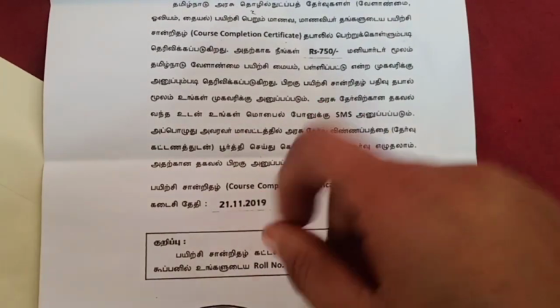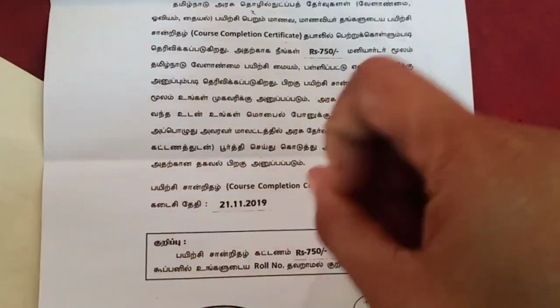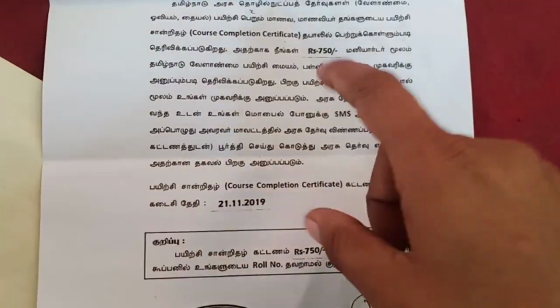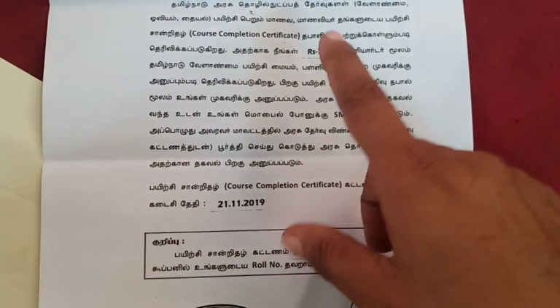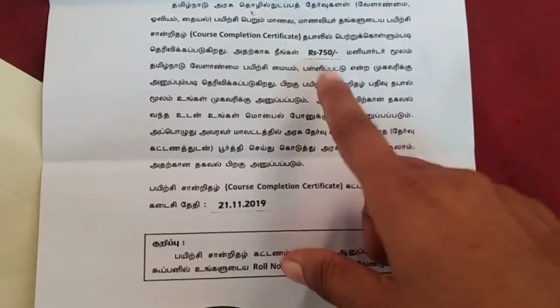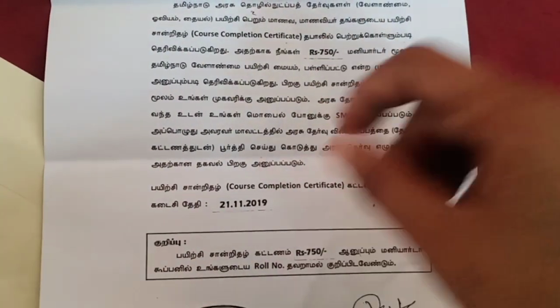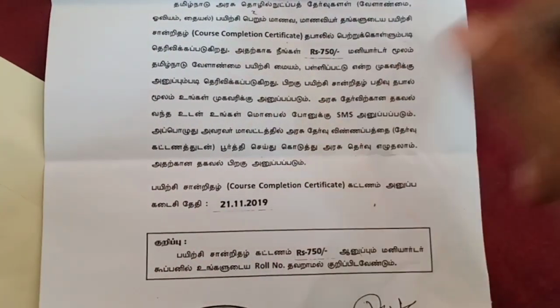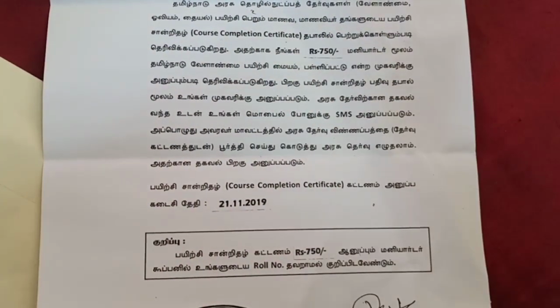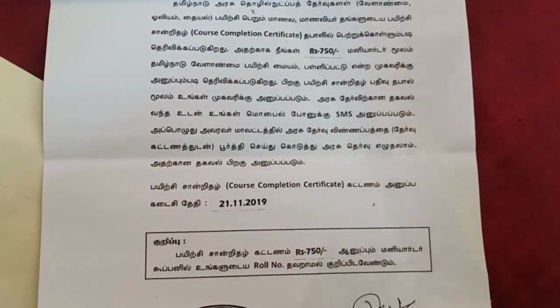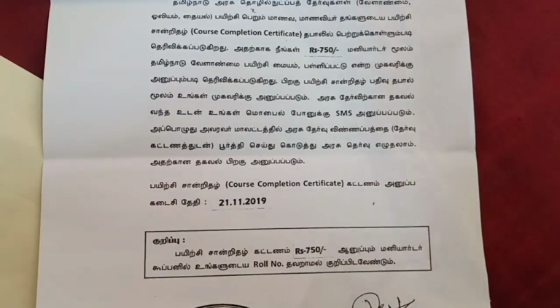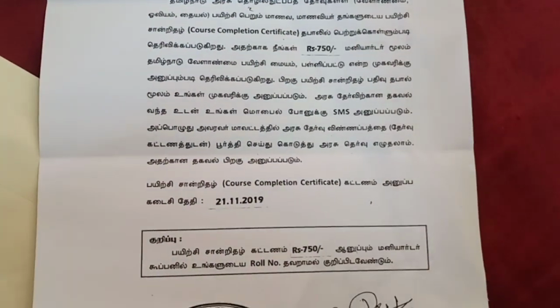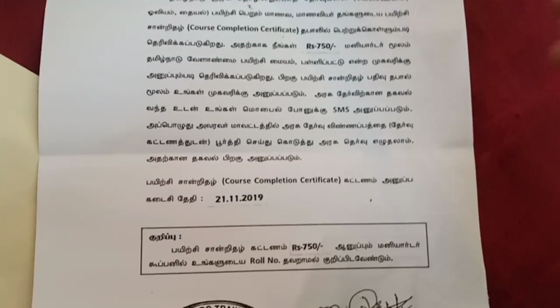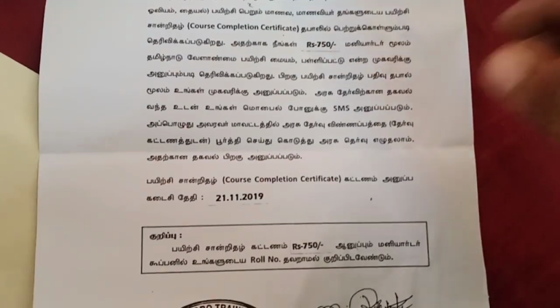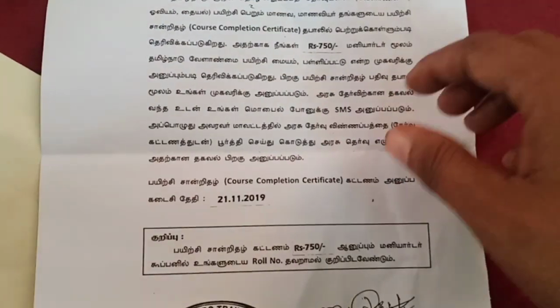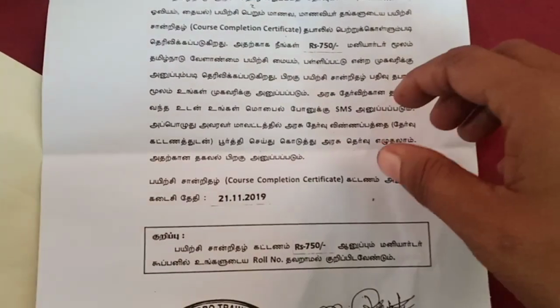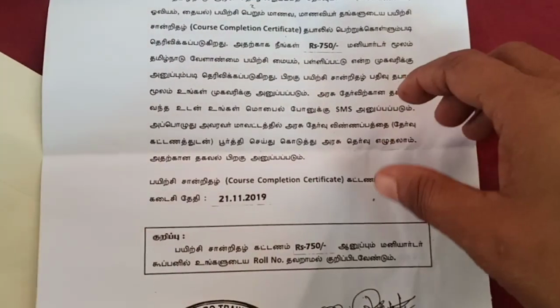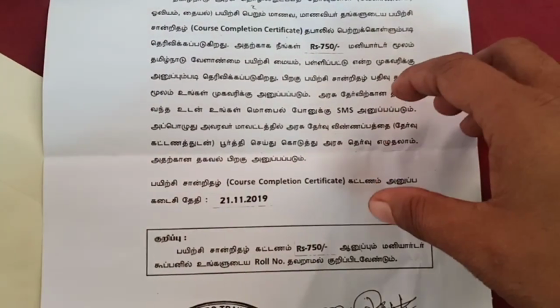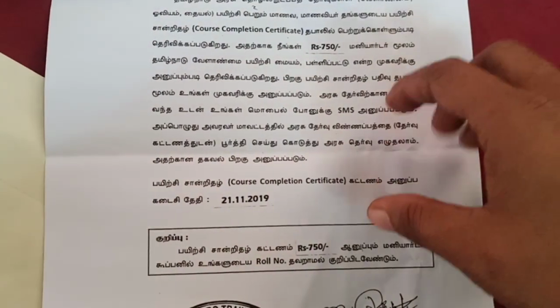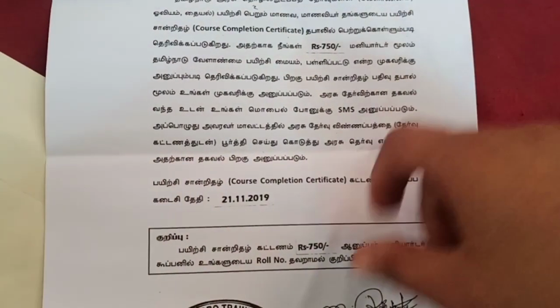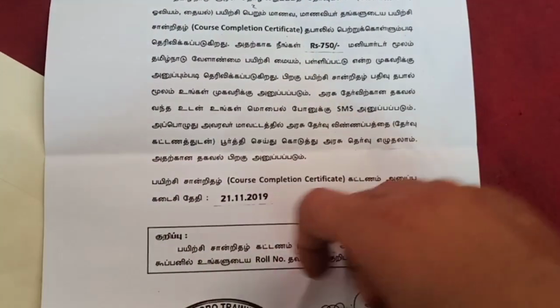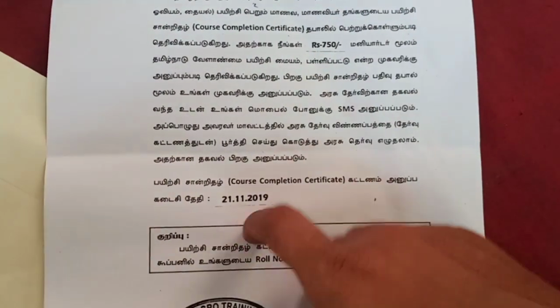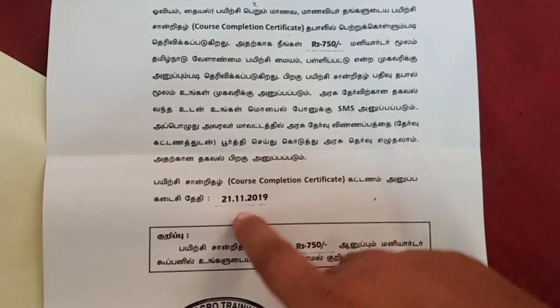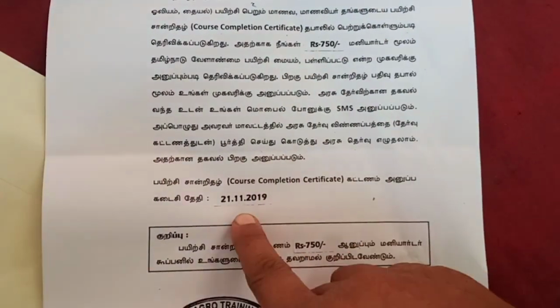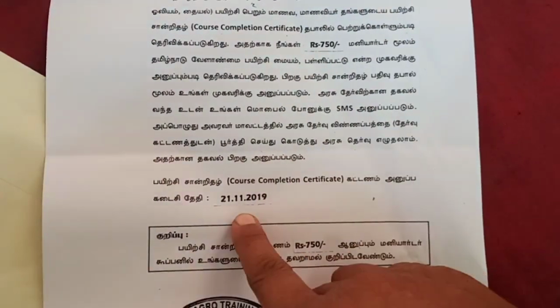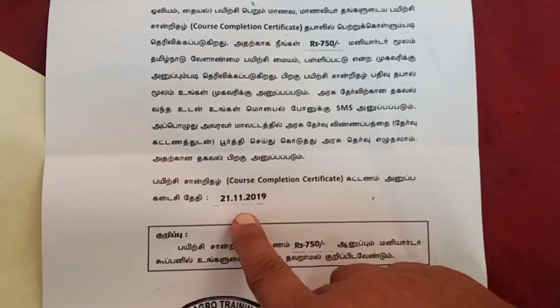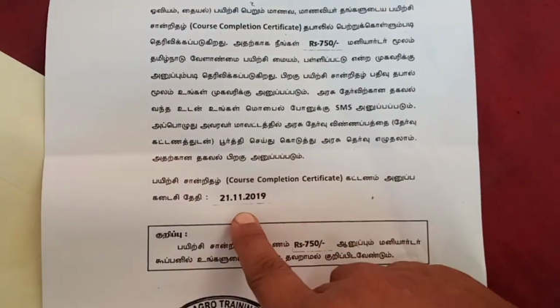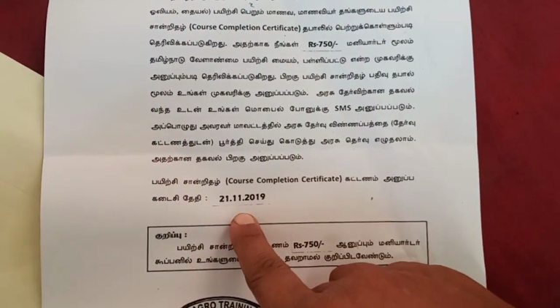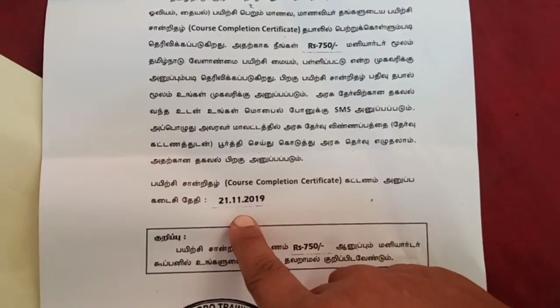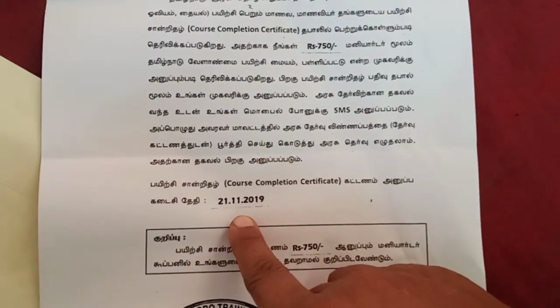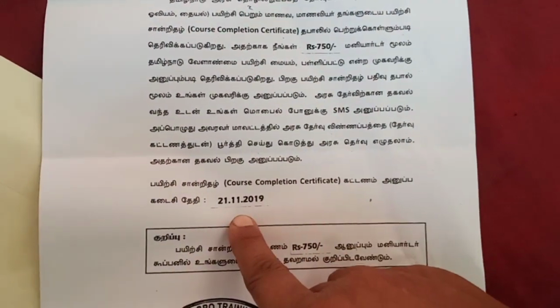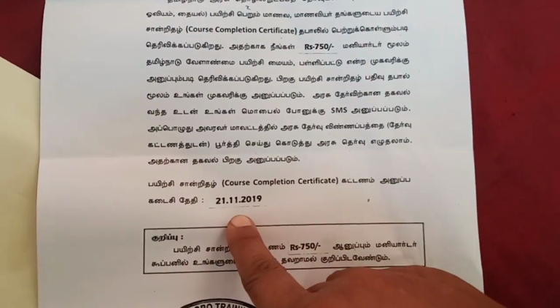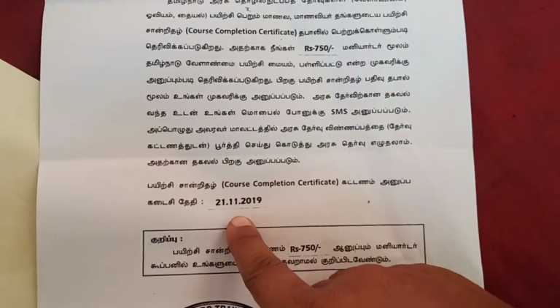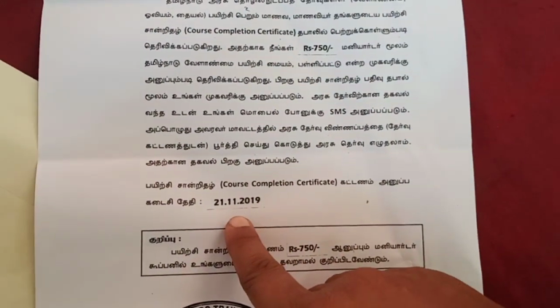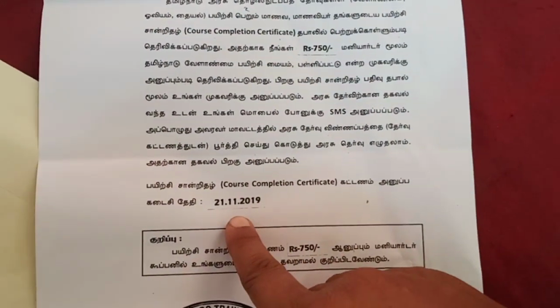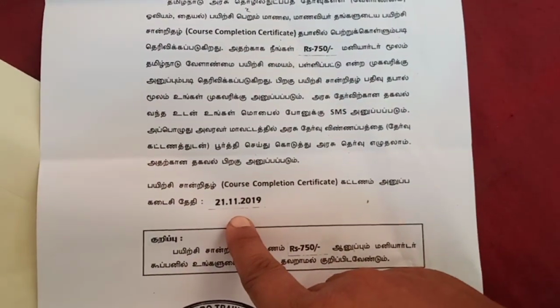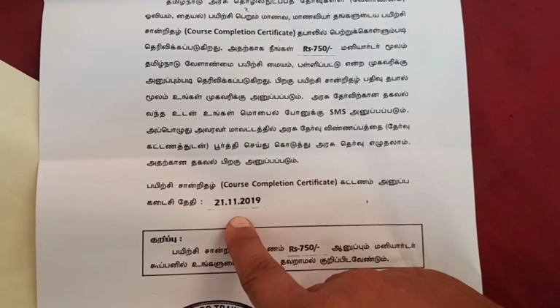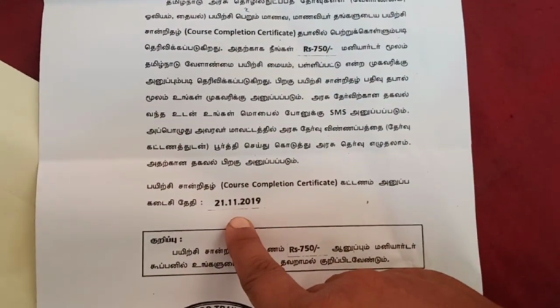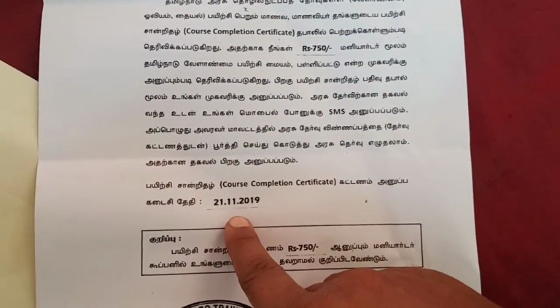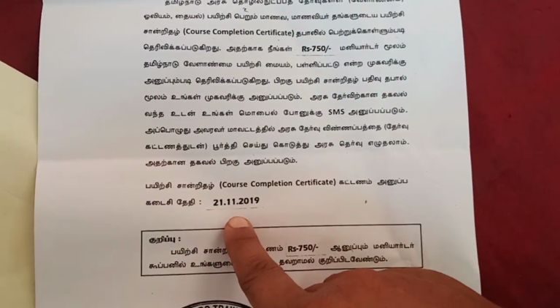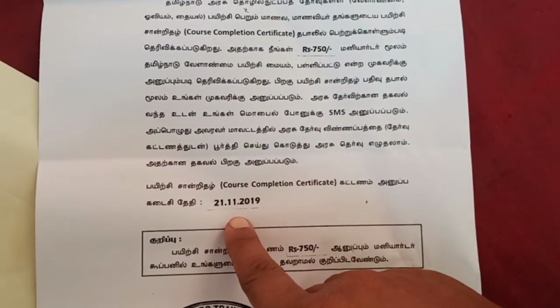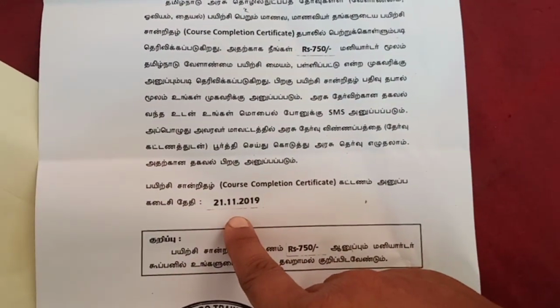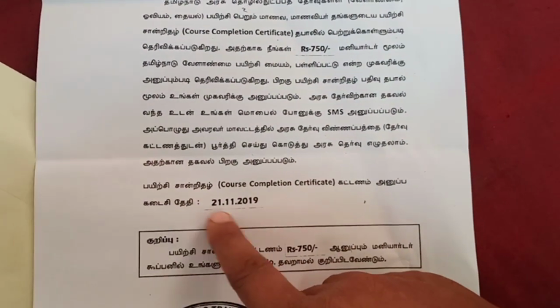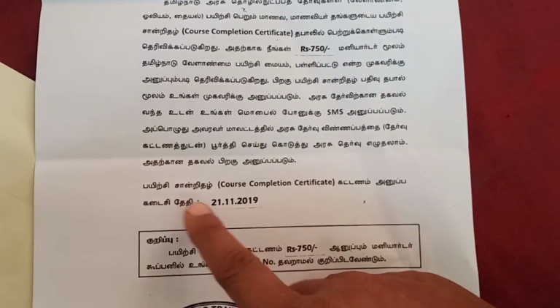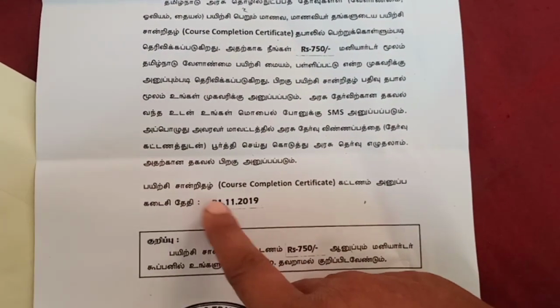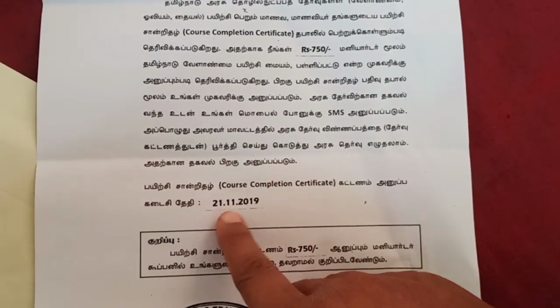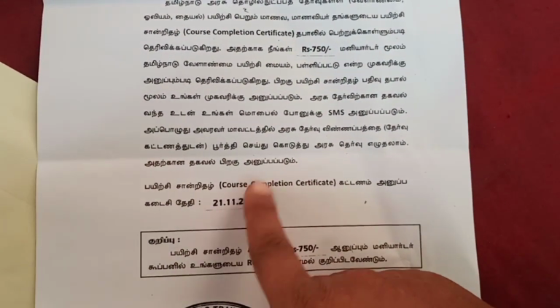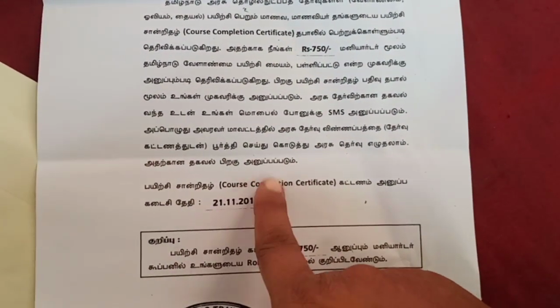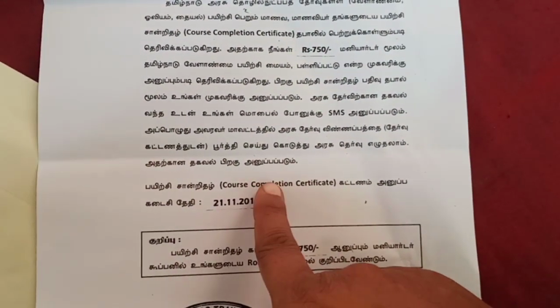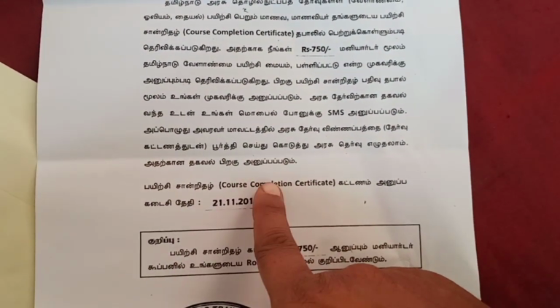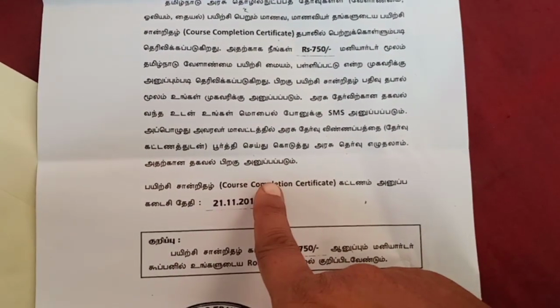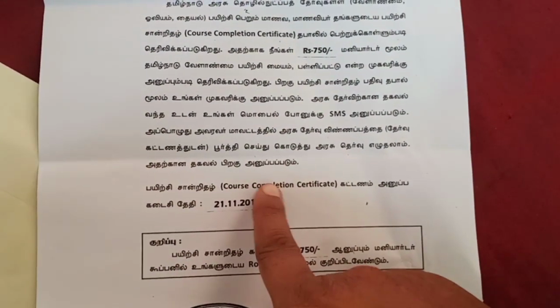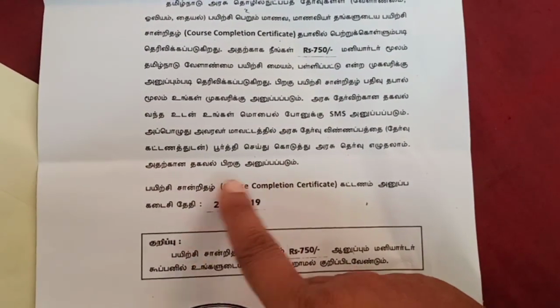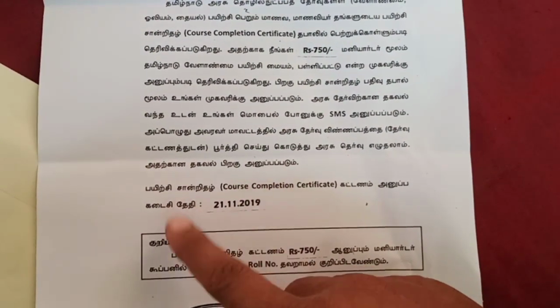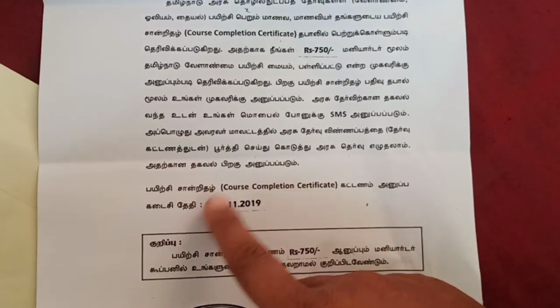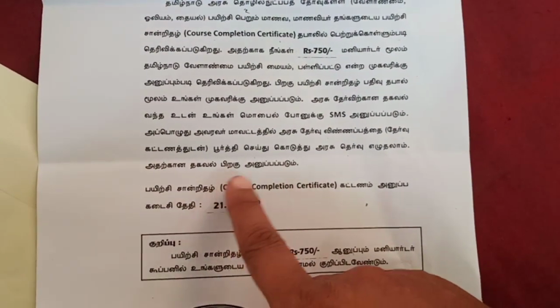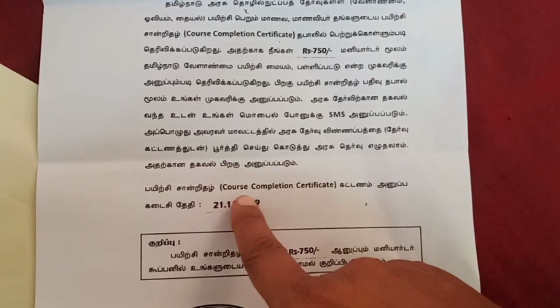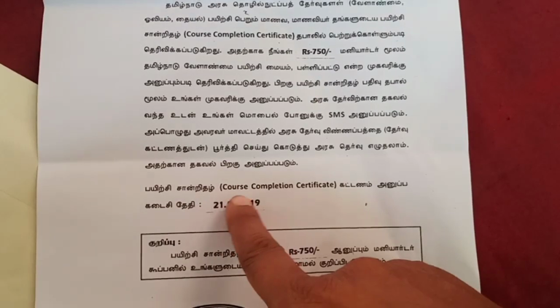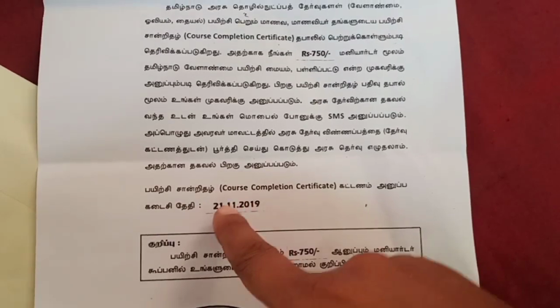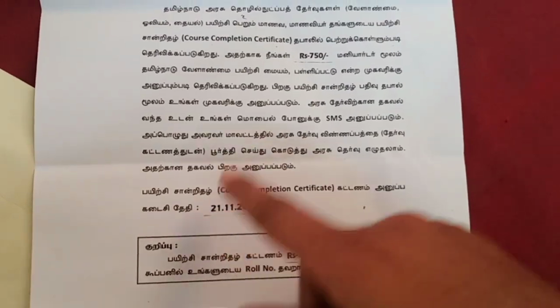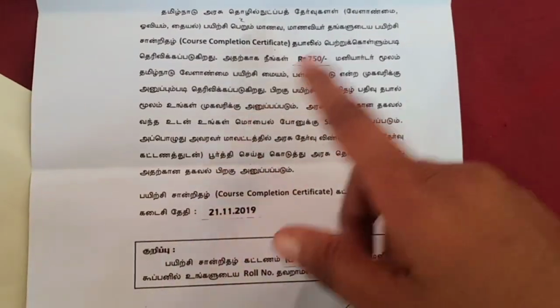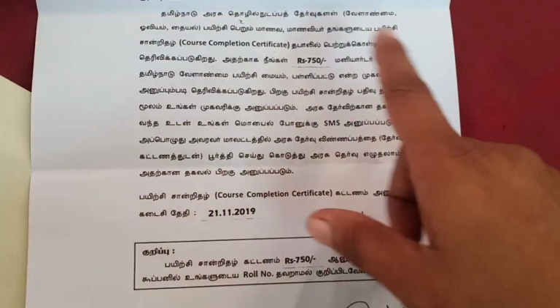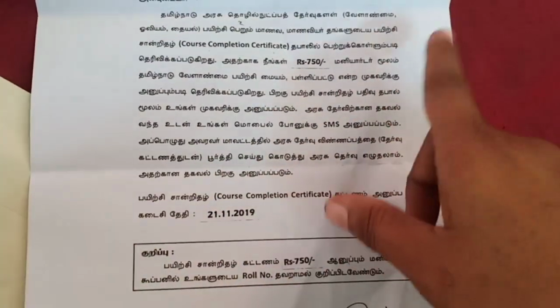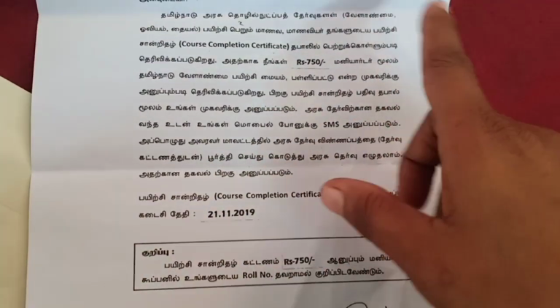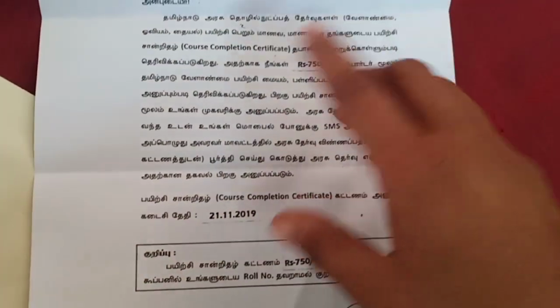It is a course completed certificate. It costs $720. If you apply for distance education, you will need your address.